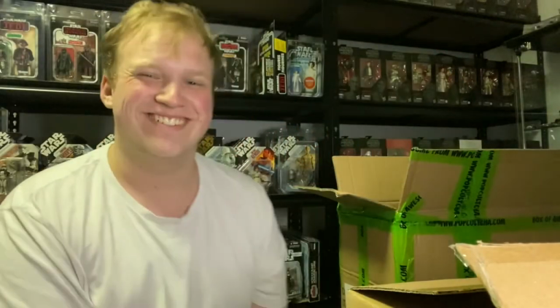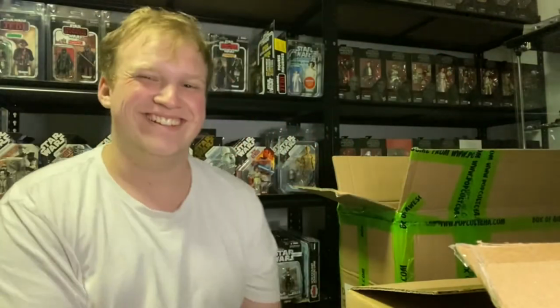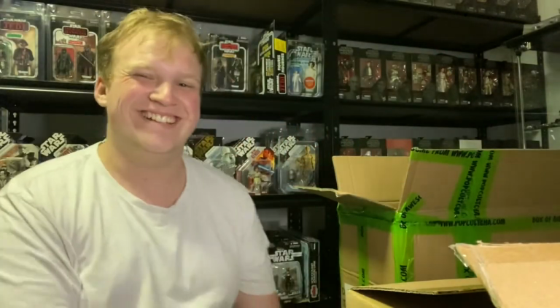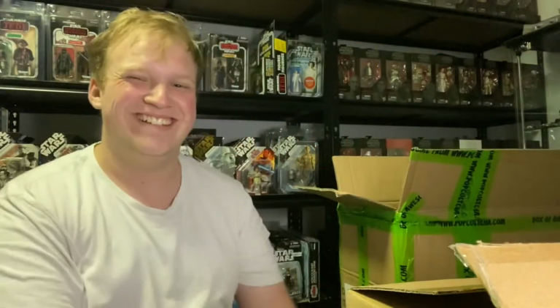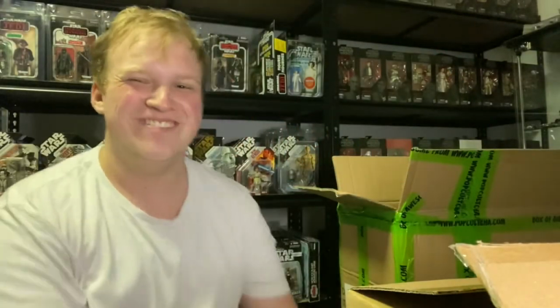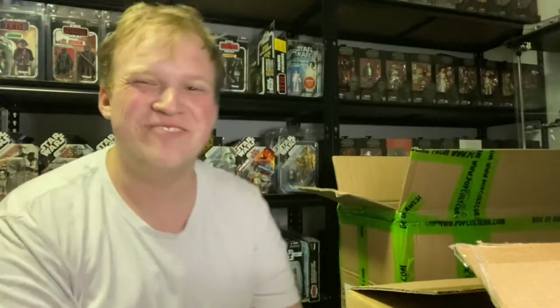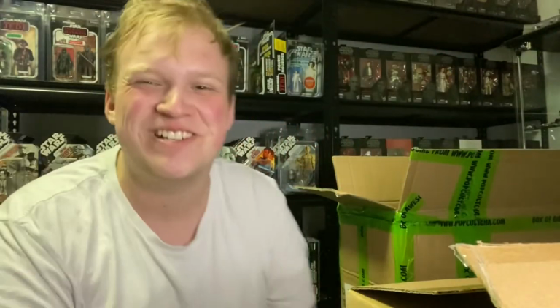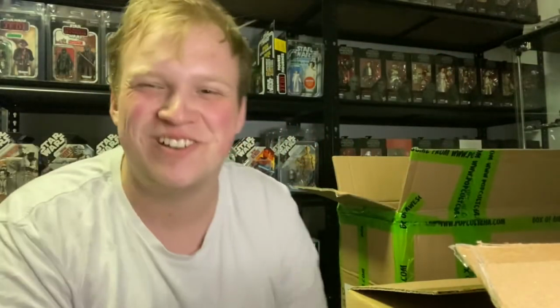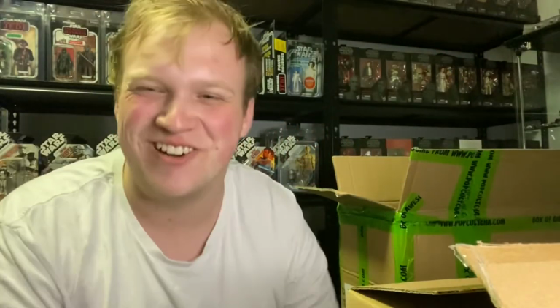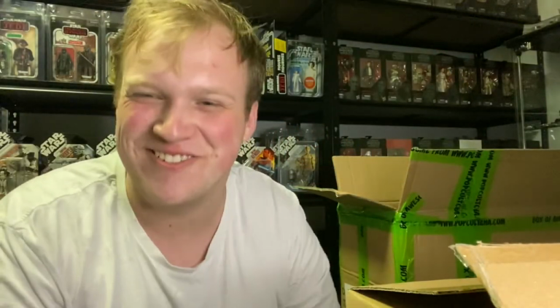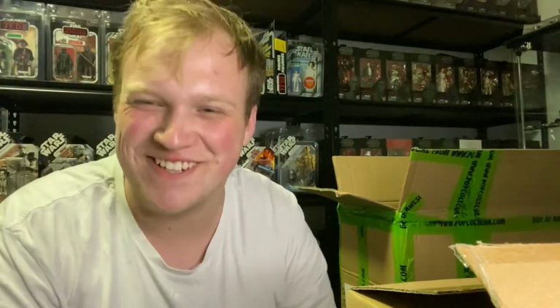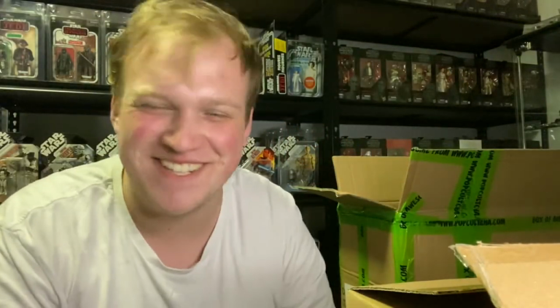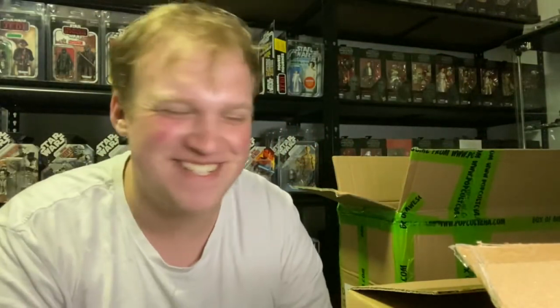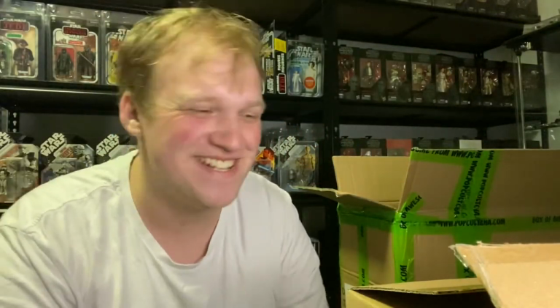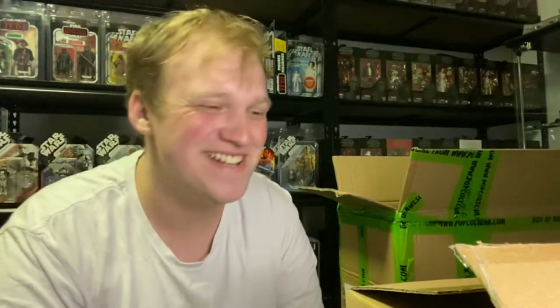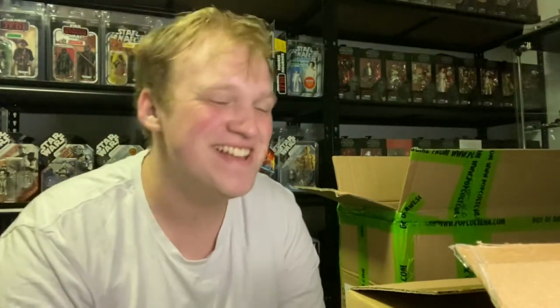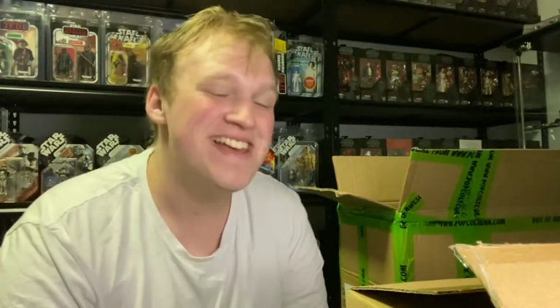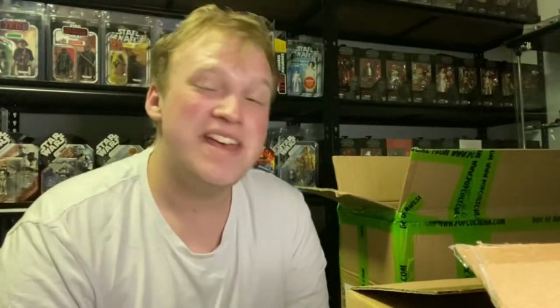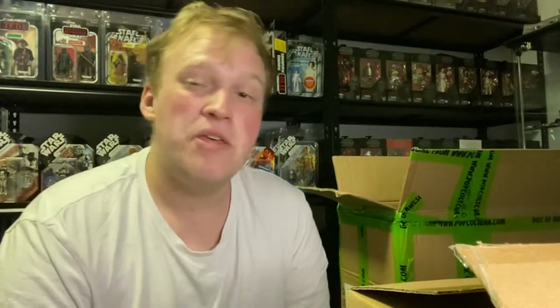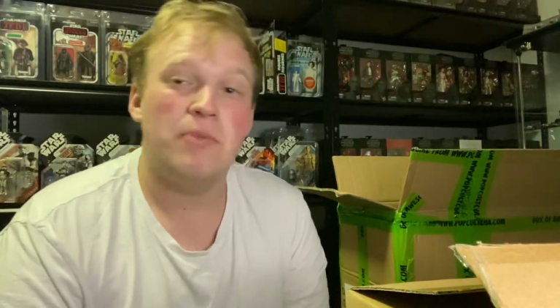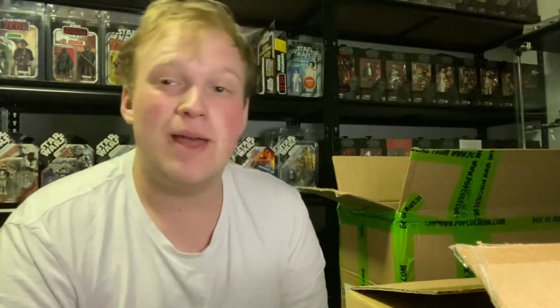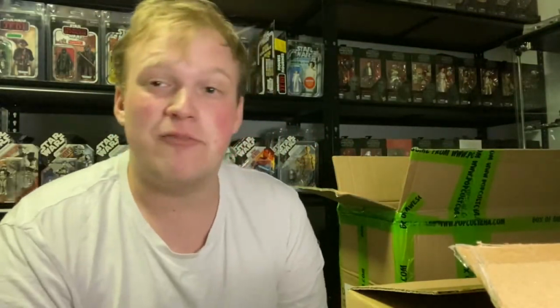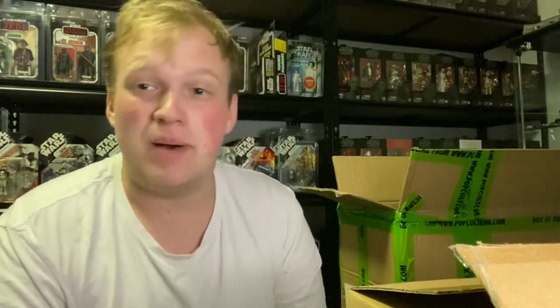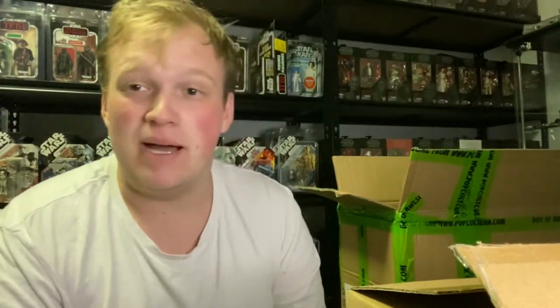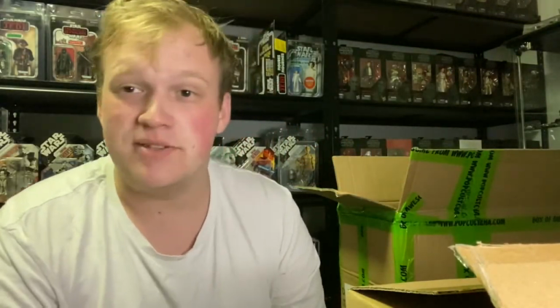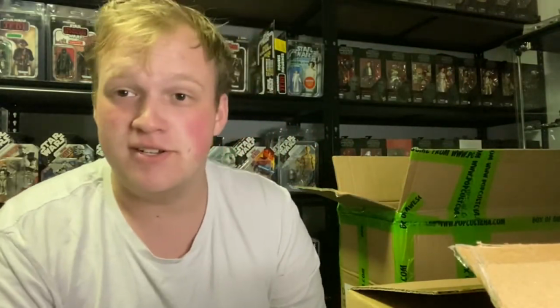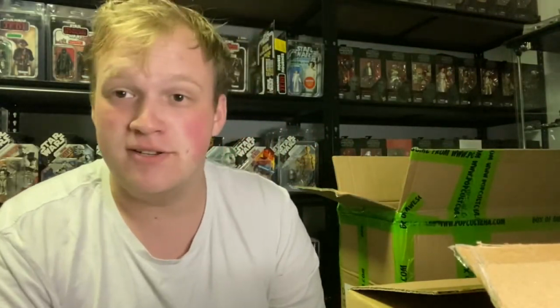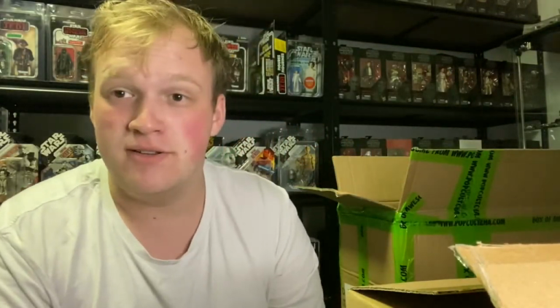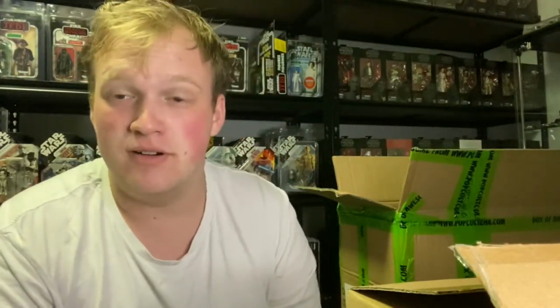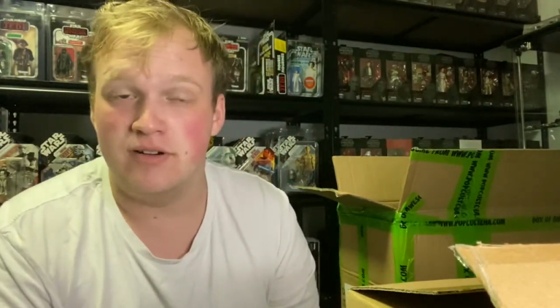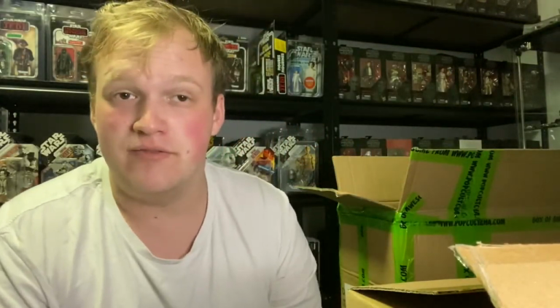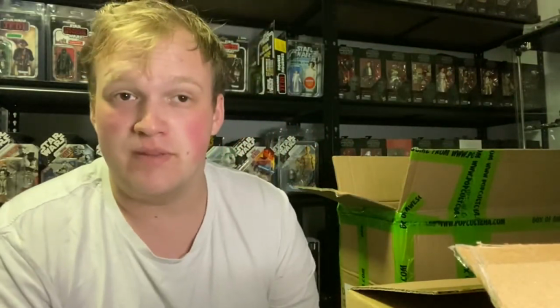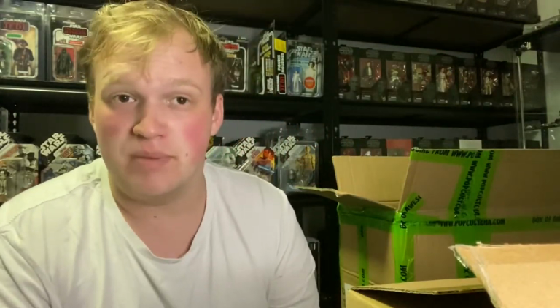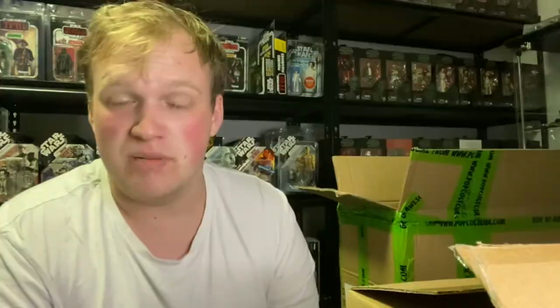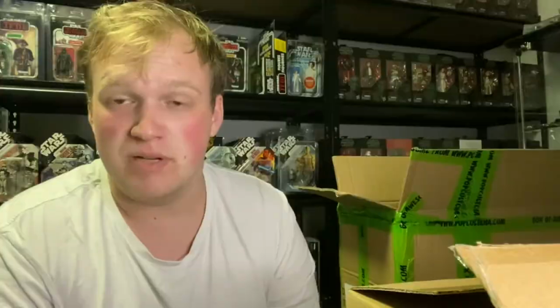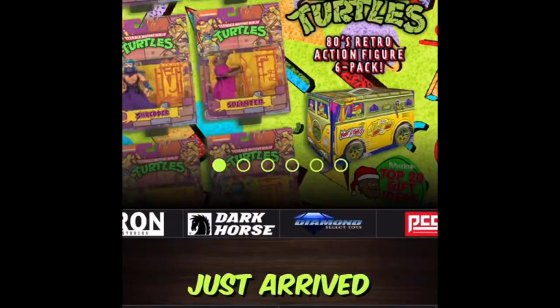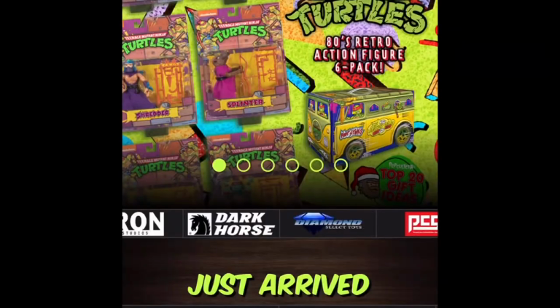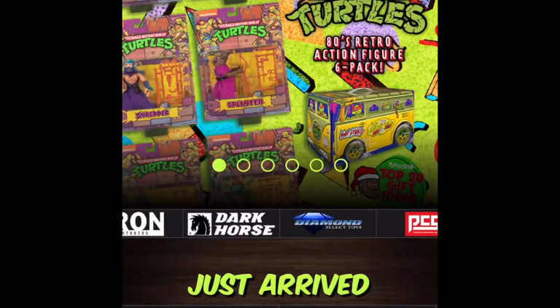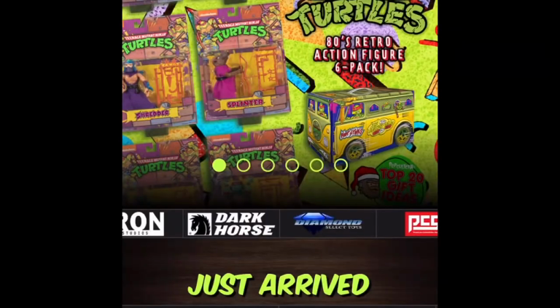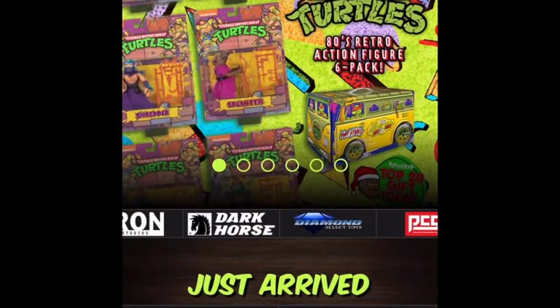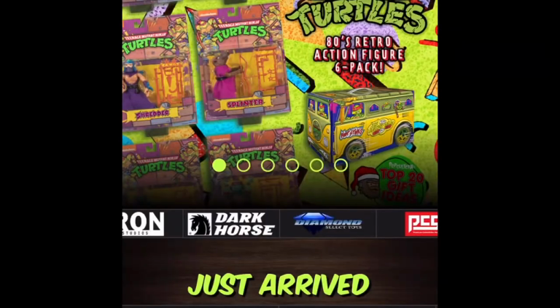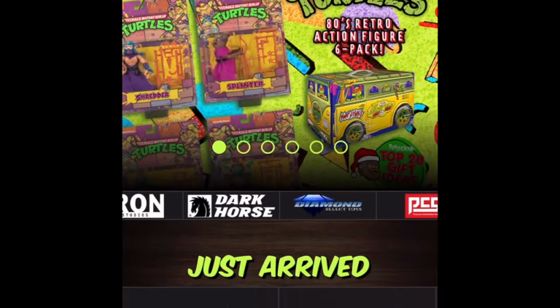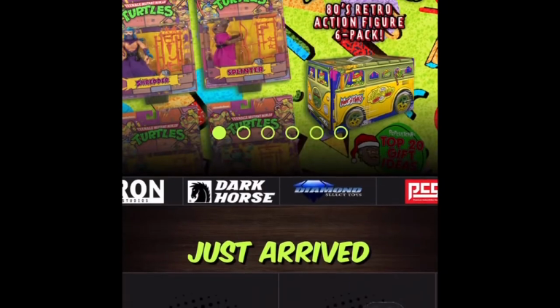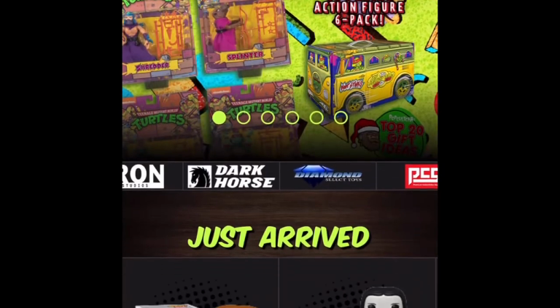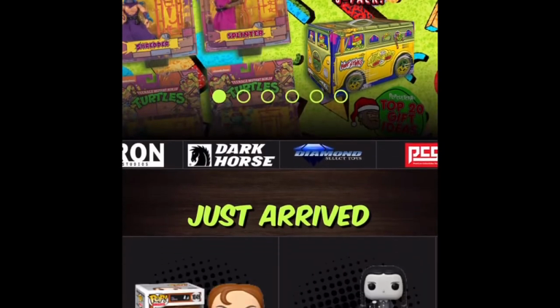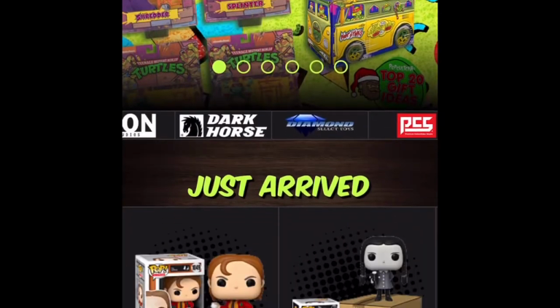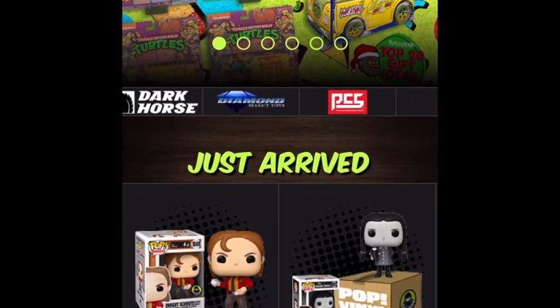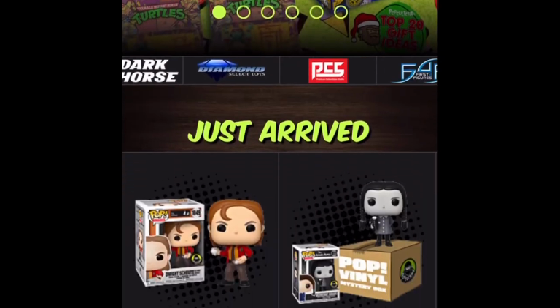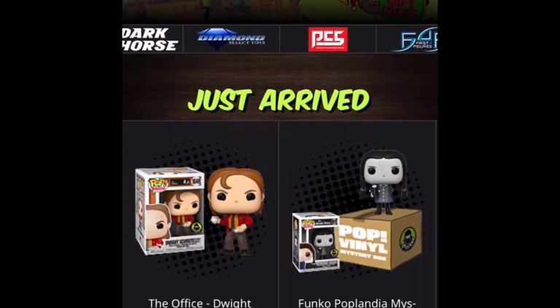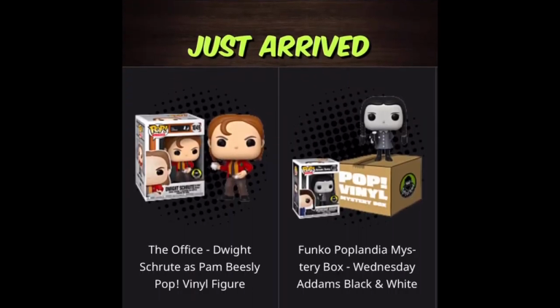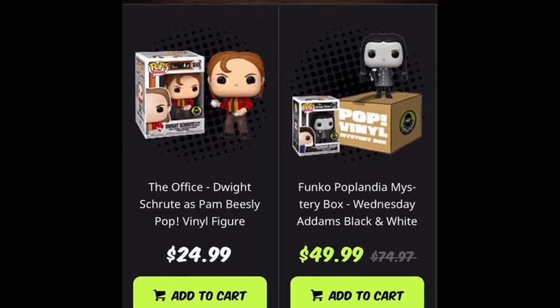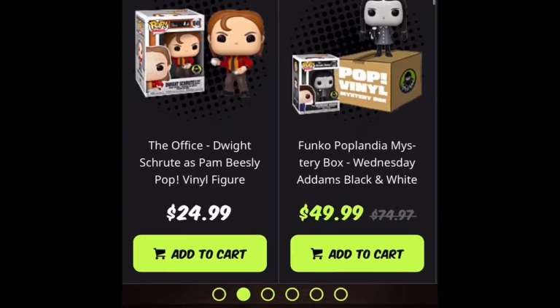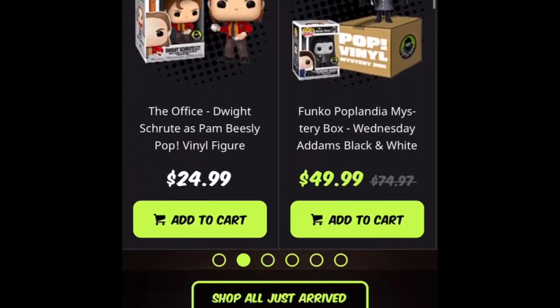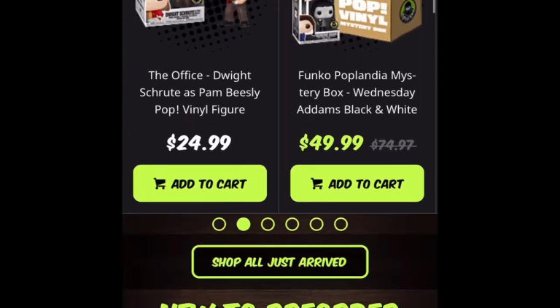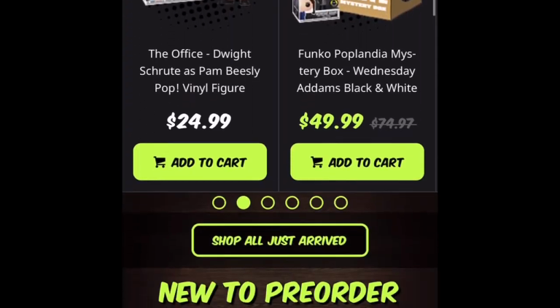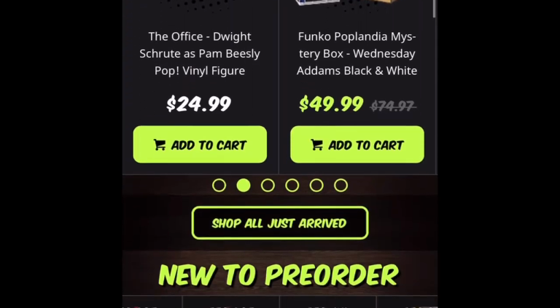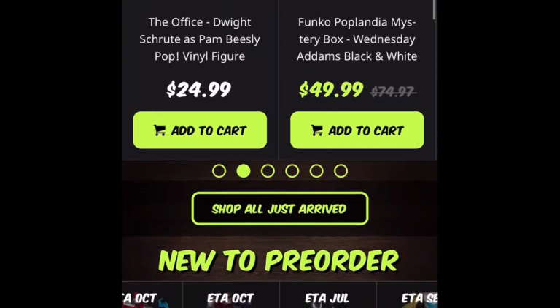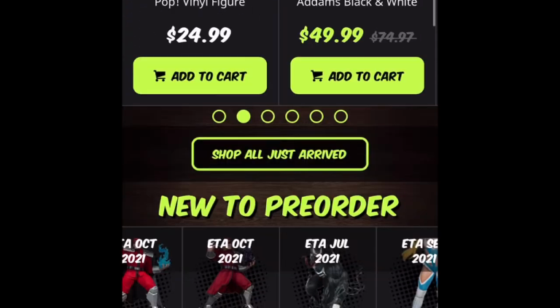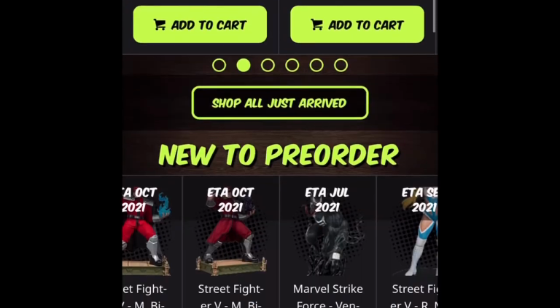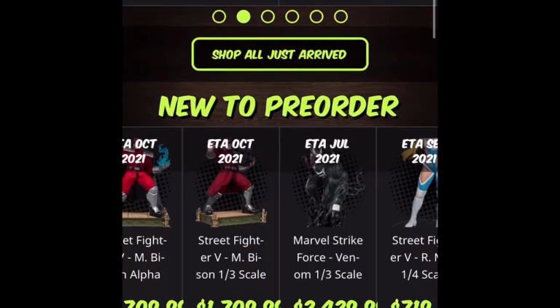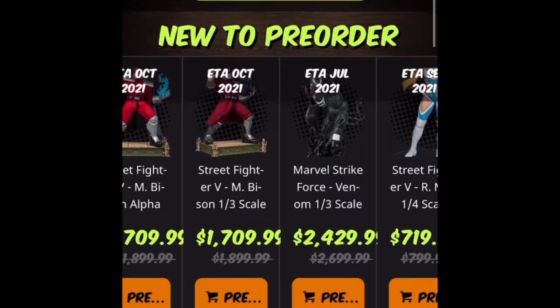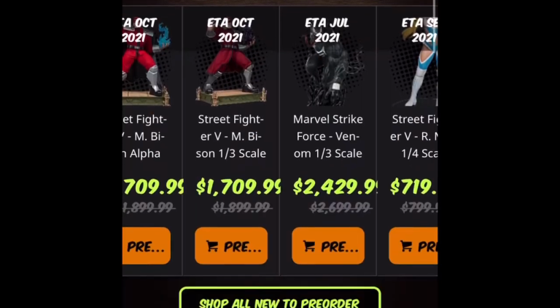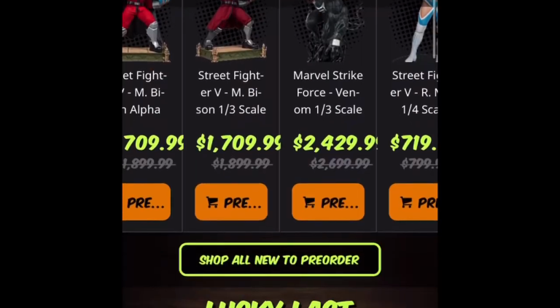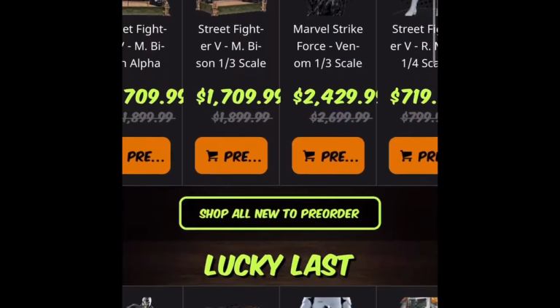Victoria Figures here. We have part two of the pop culture mystery box of 36 pop vinyls. Let's get started.